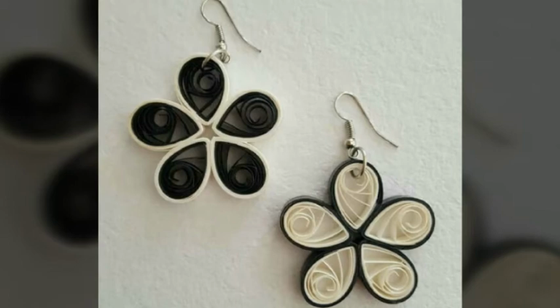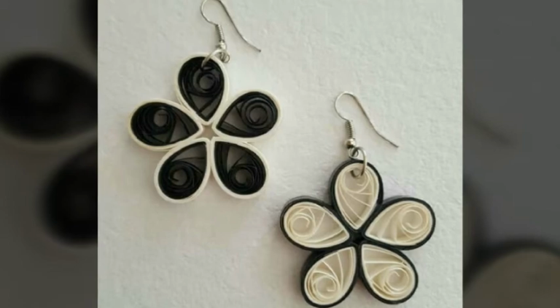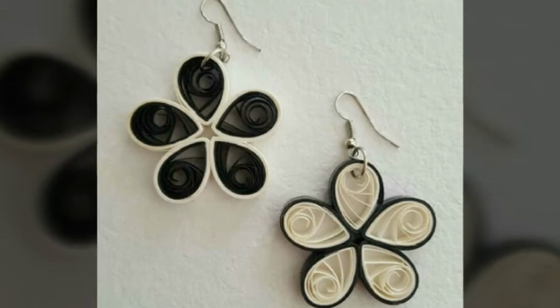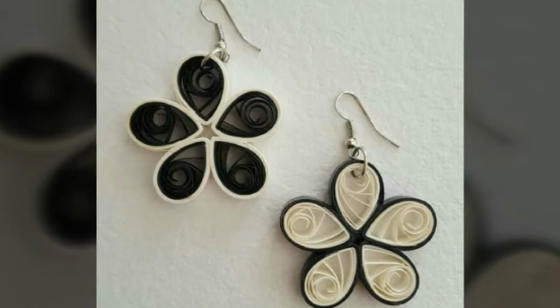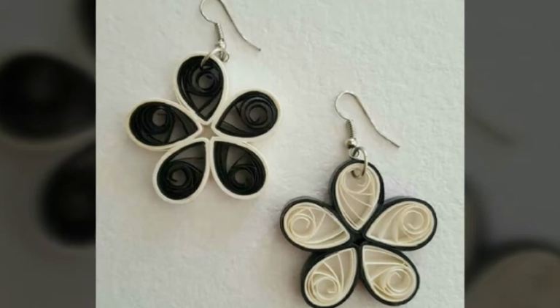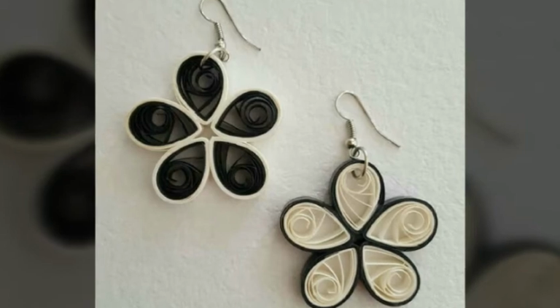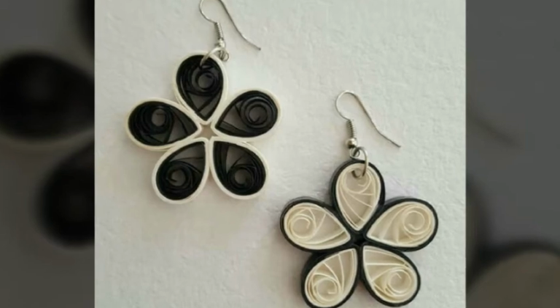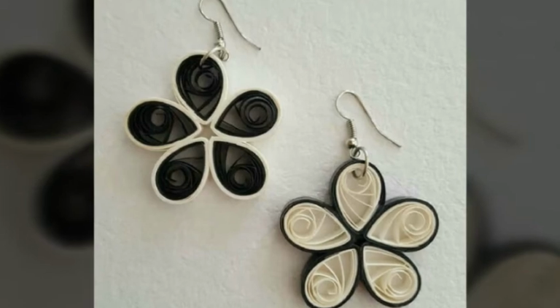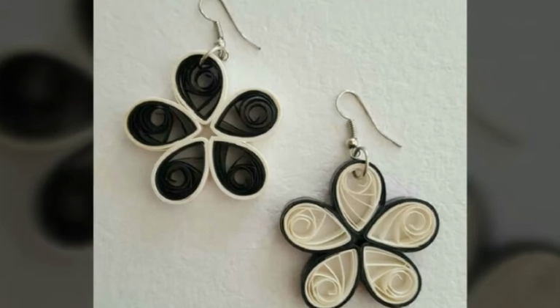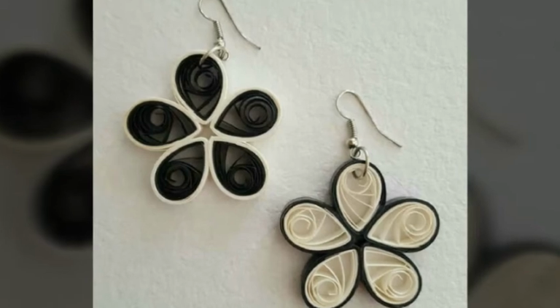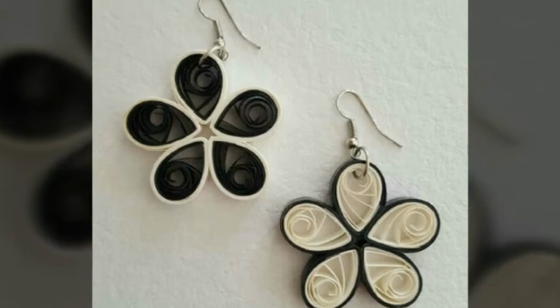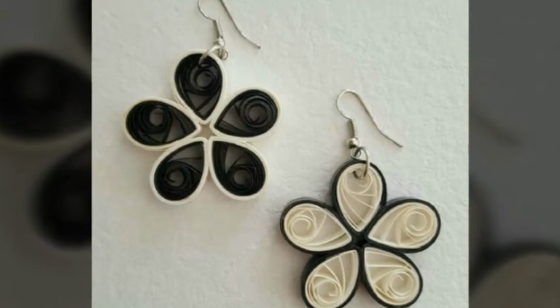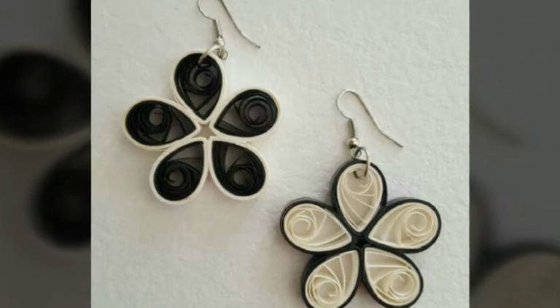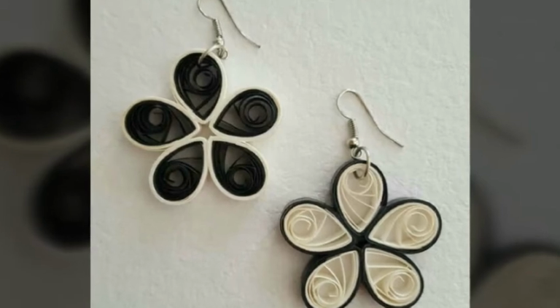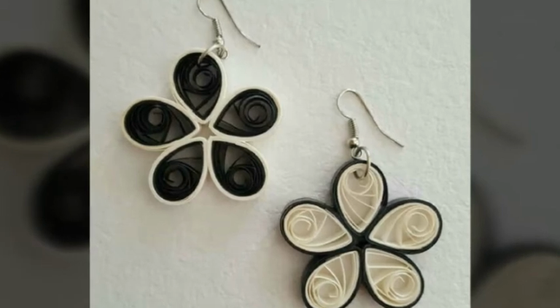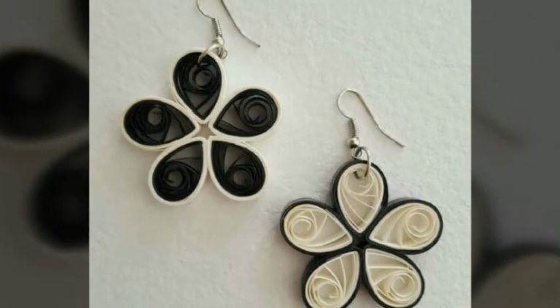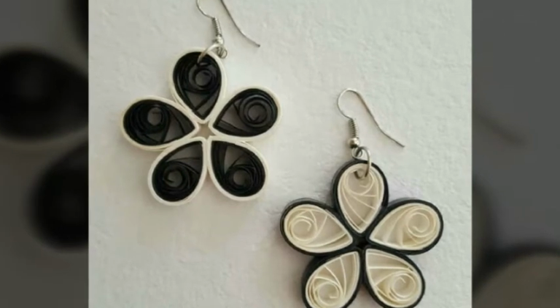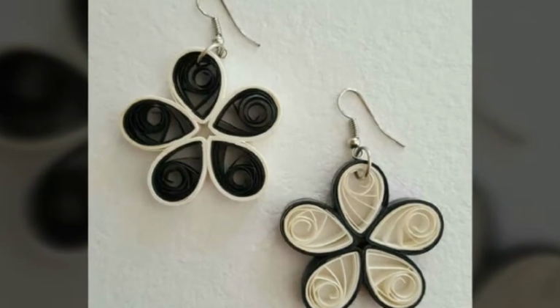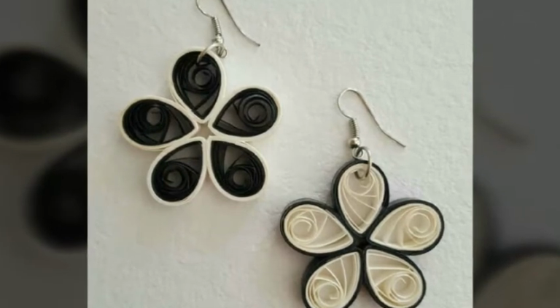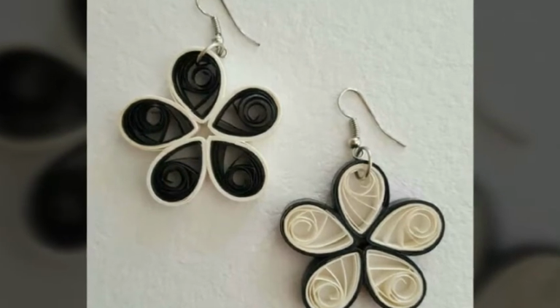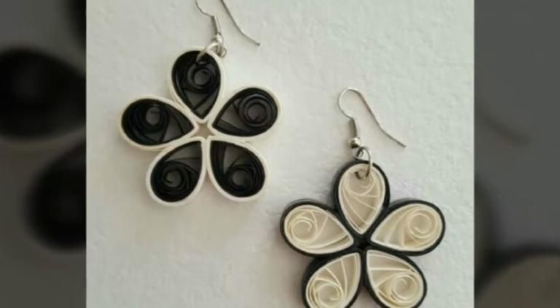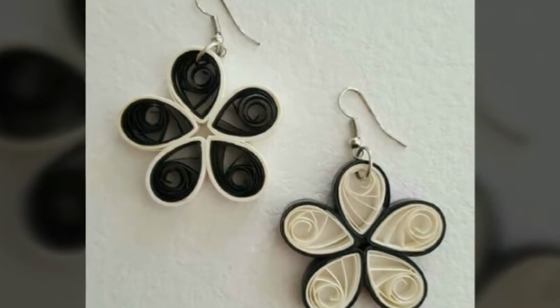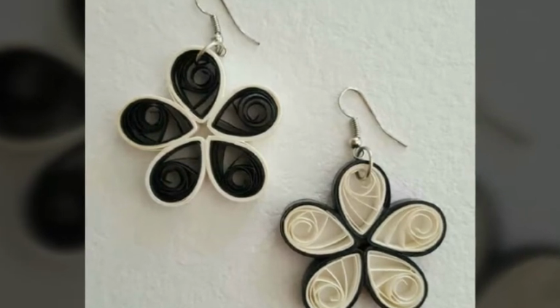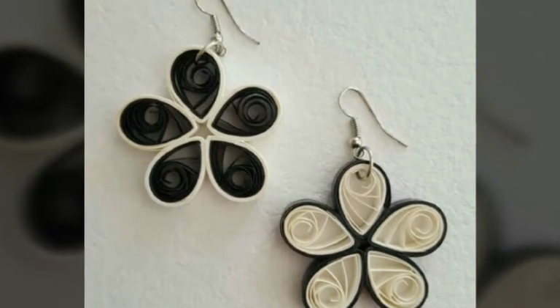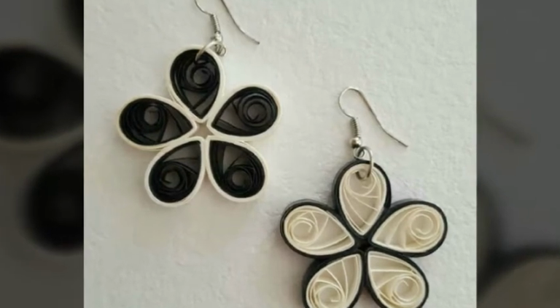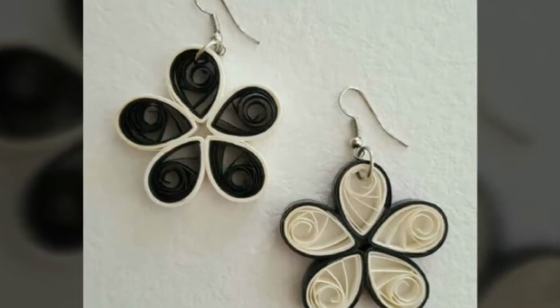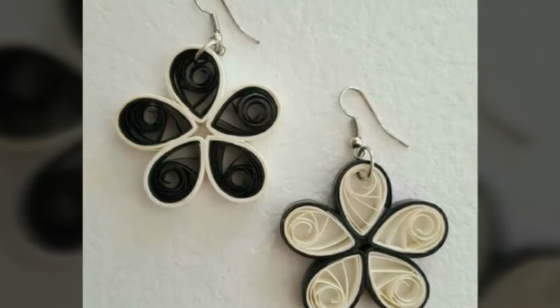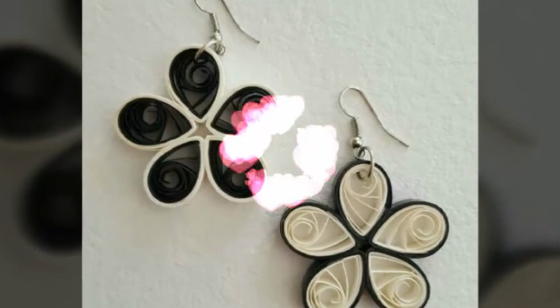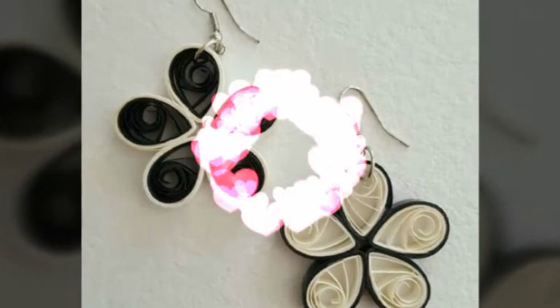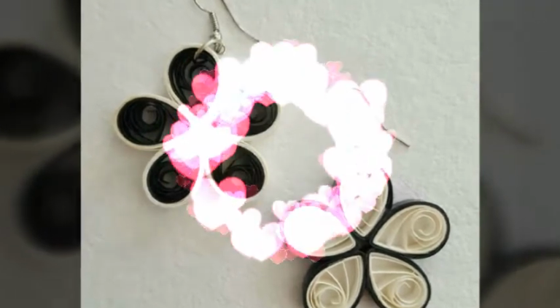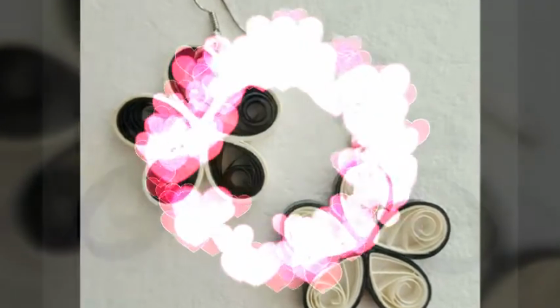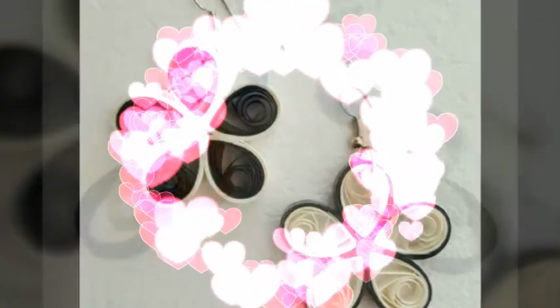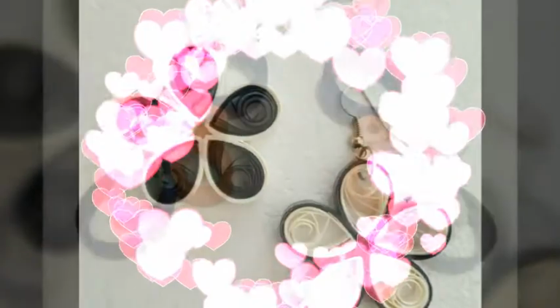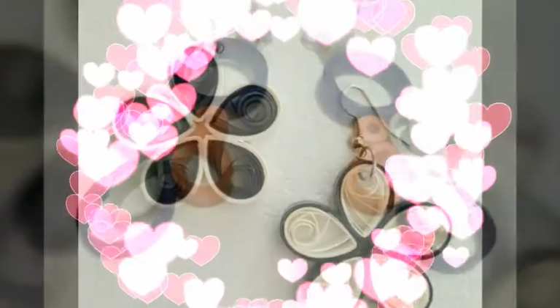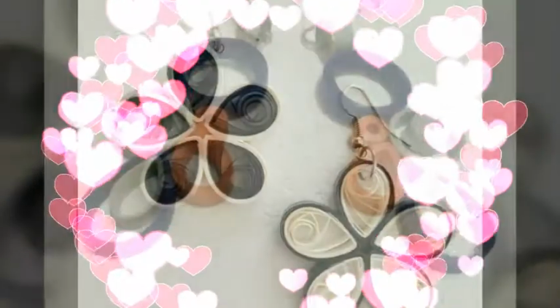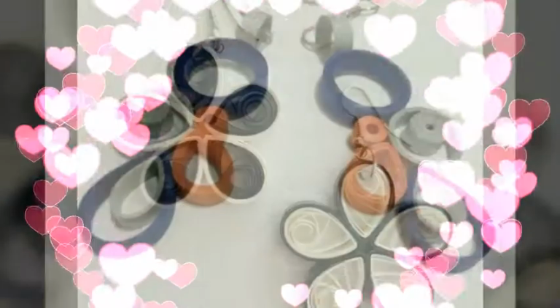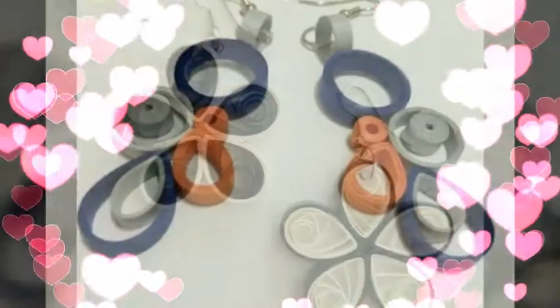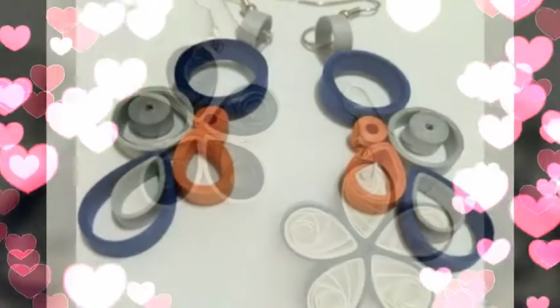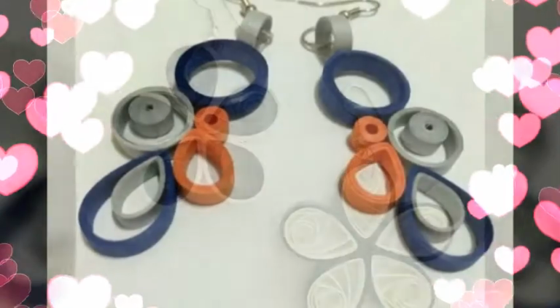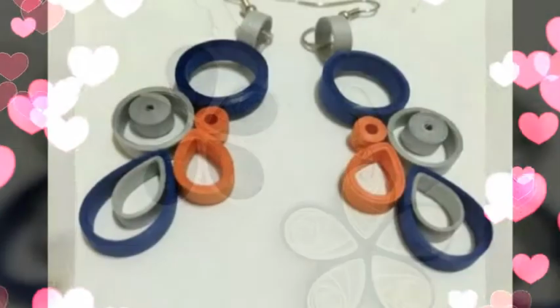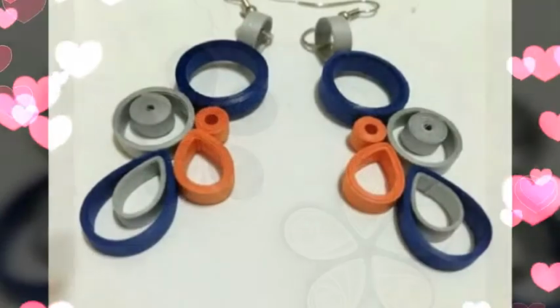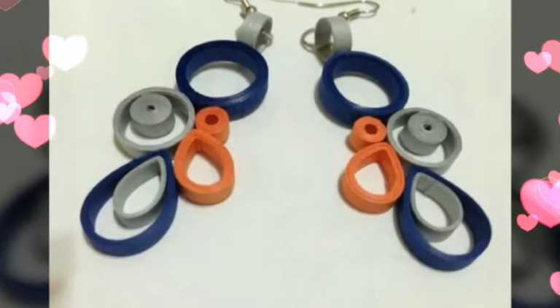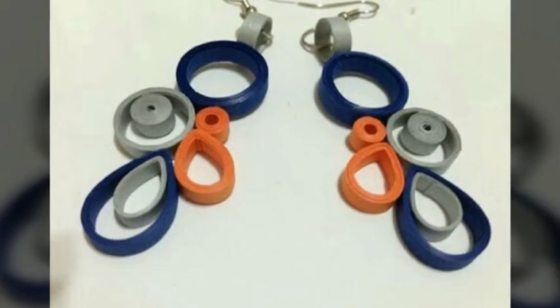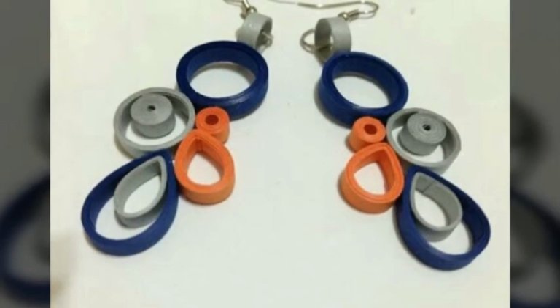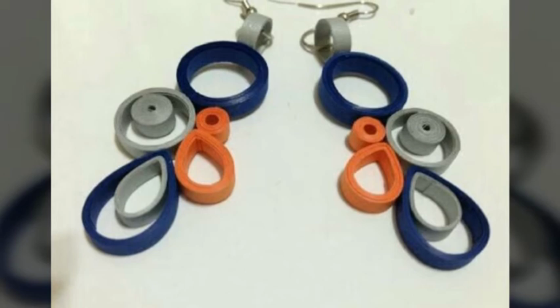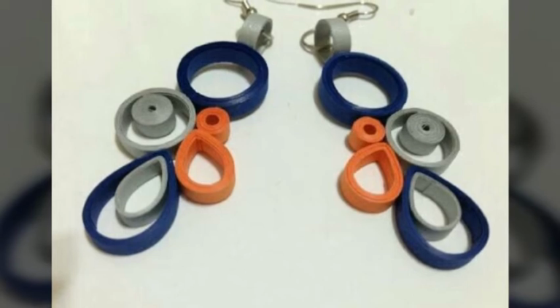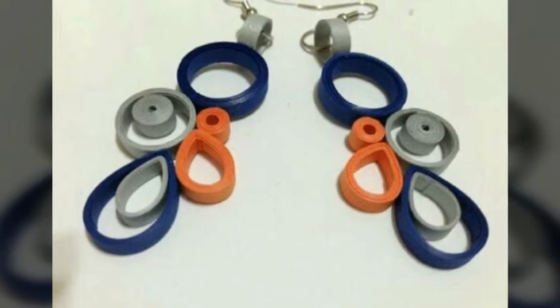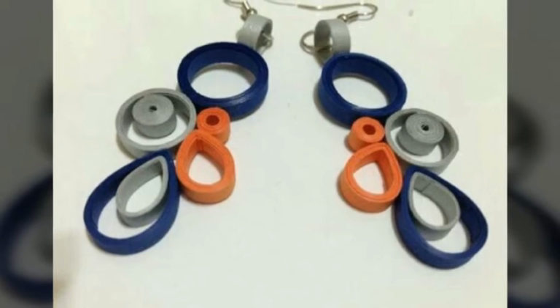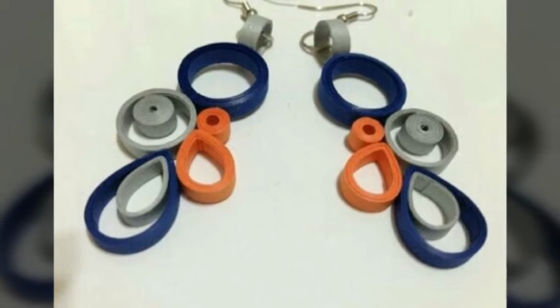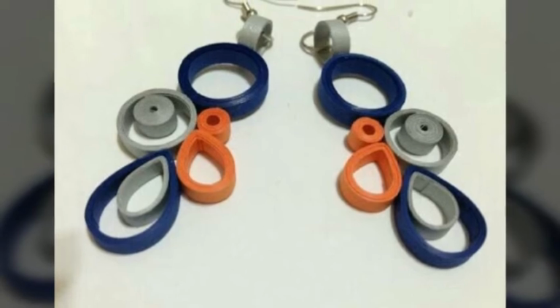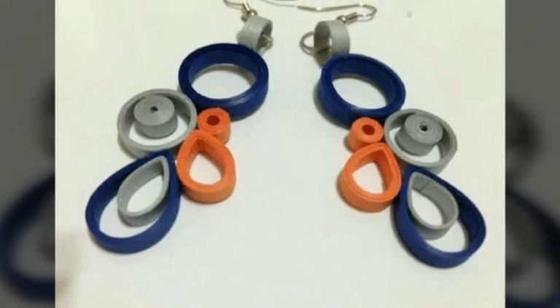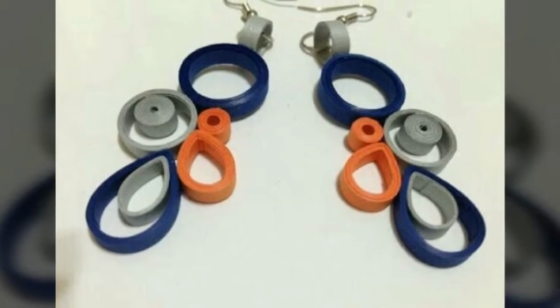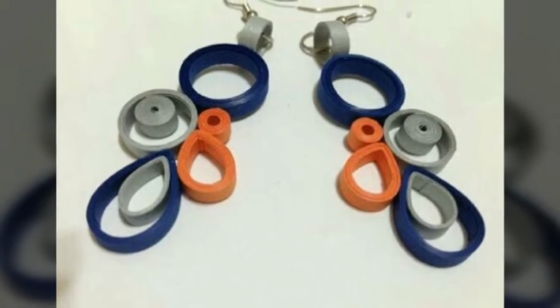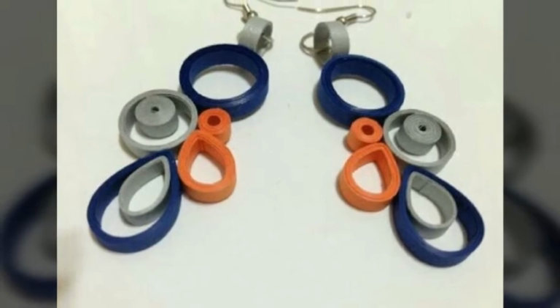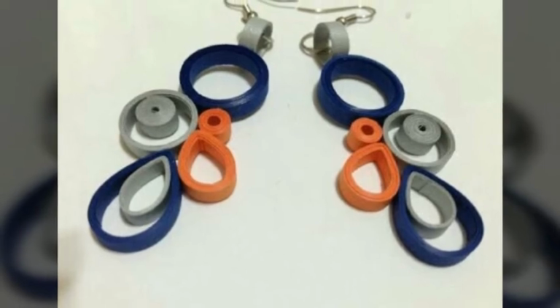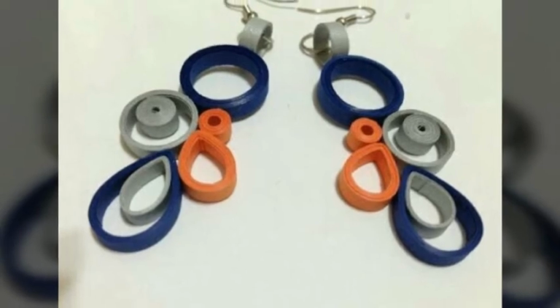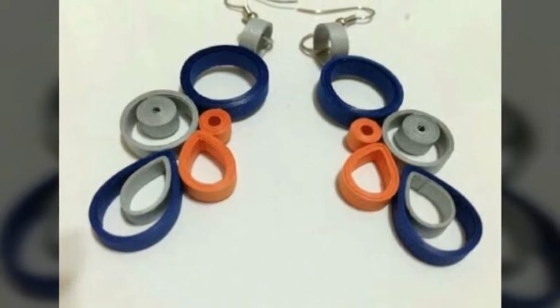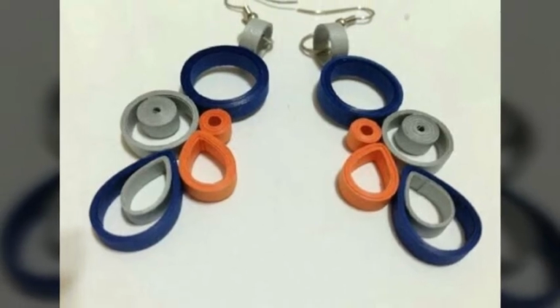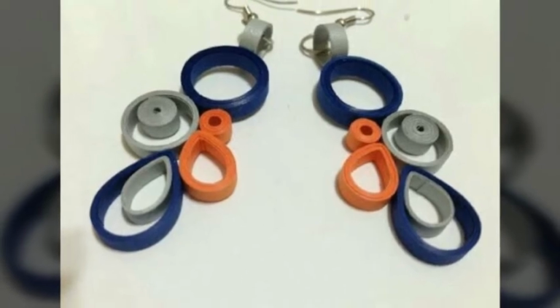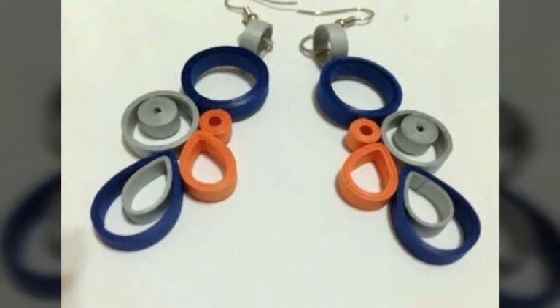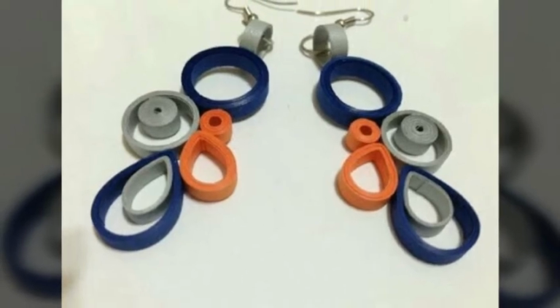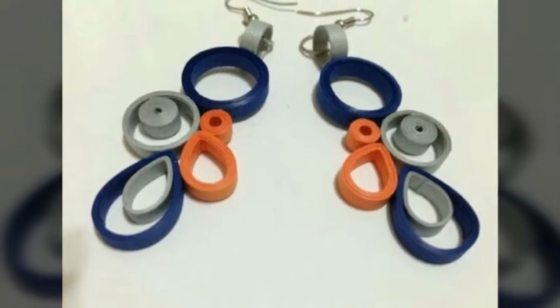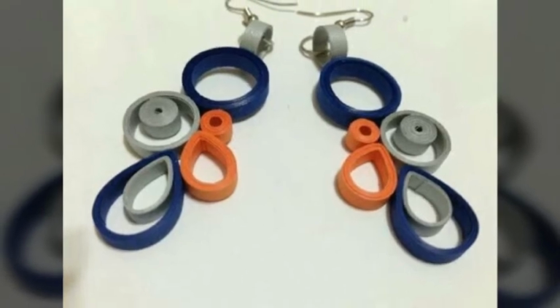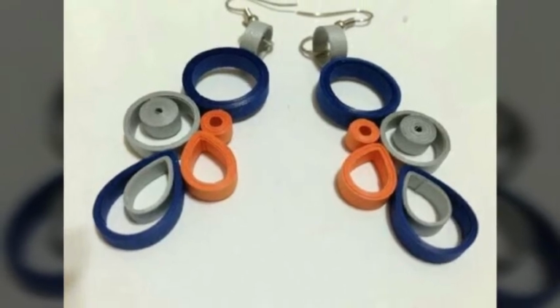Hey viewers, welcome back to my video channel. Today I am back with handmade paper quilling earrings.